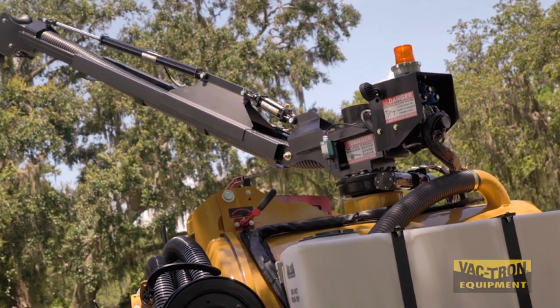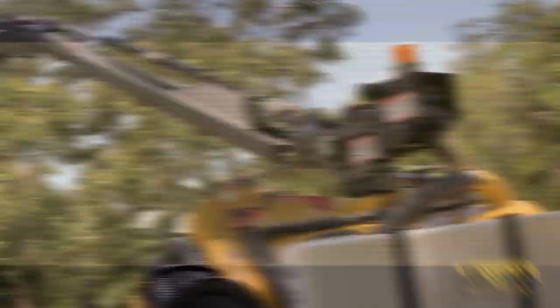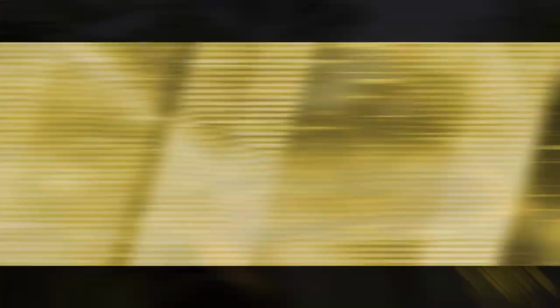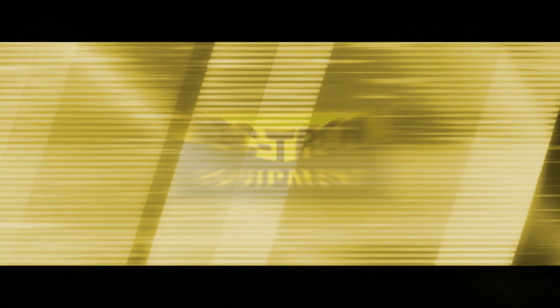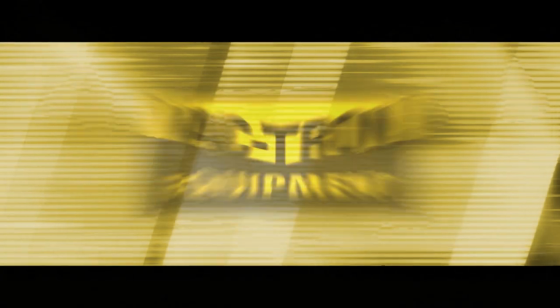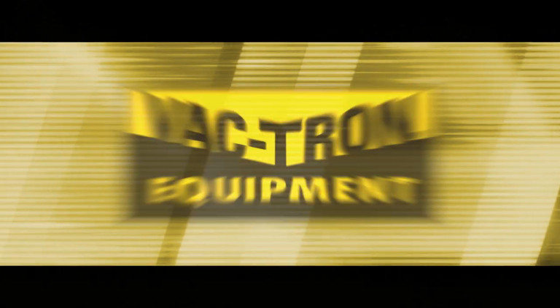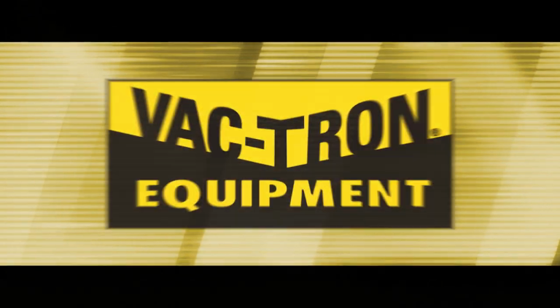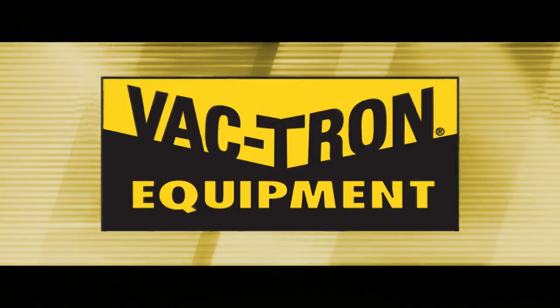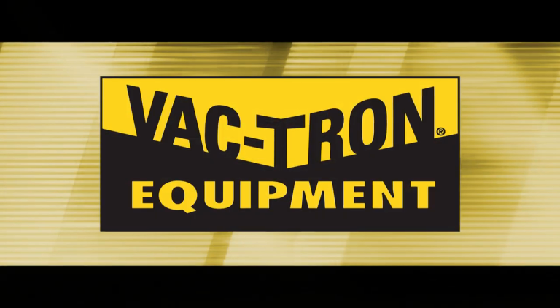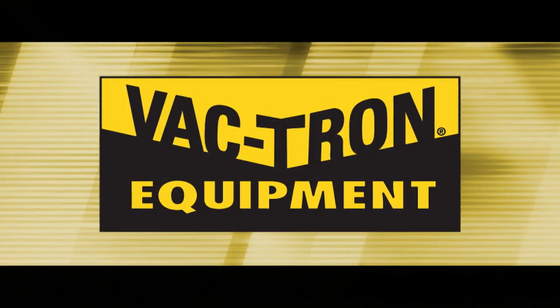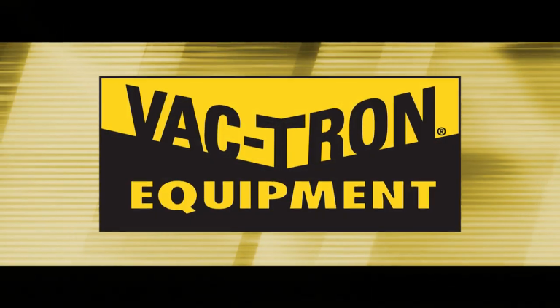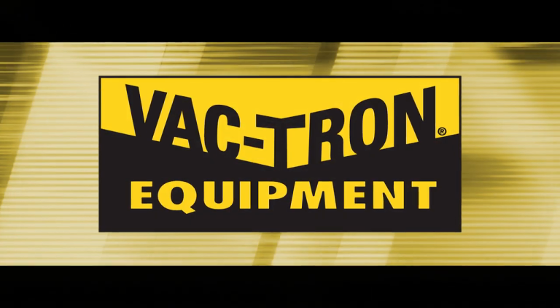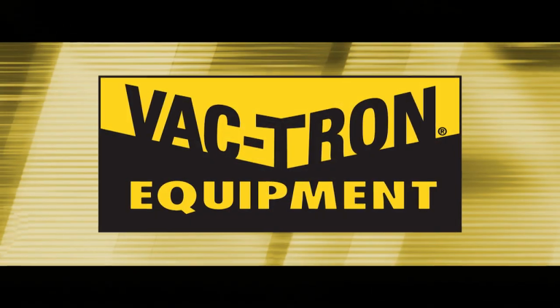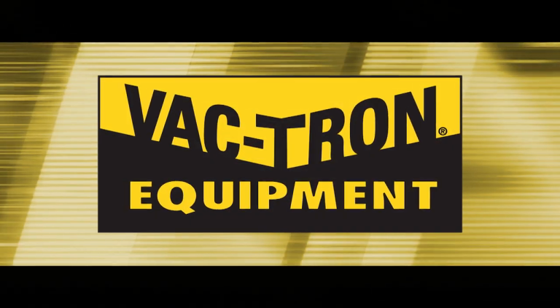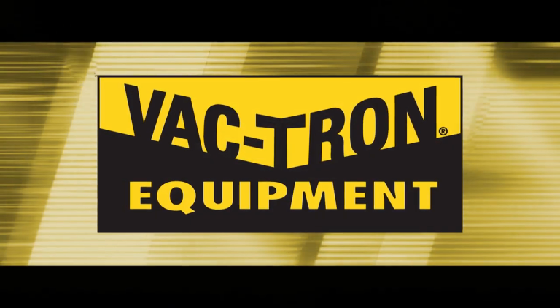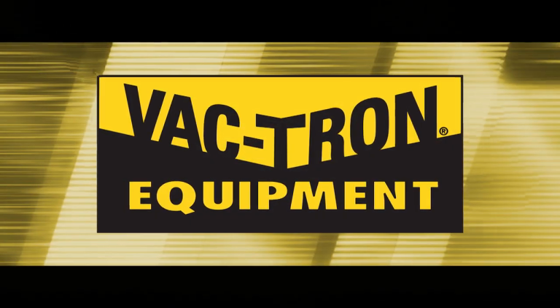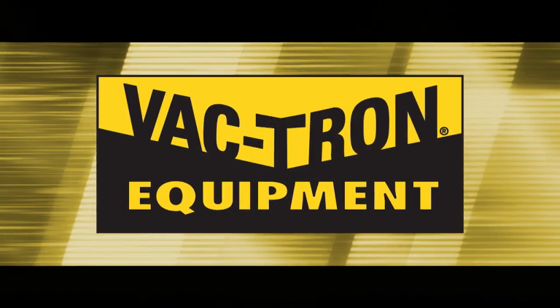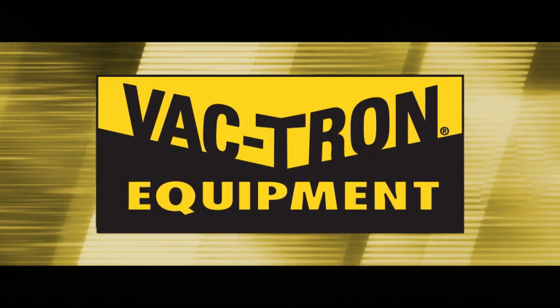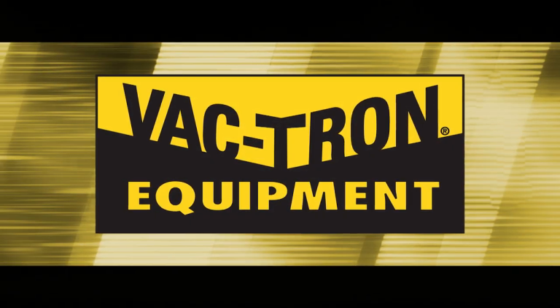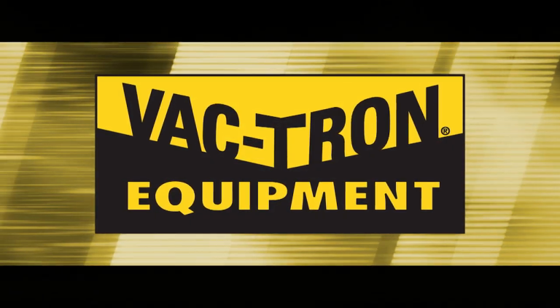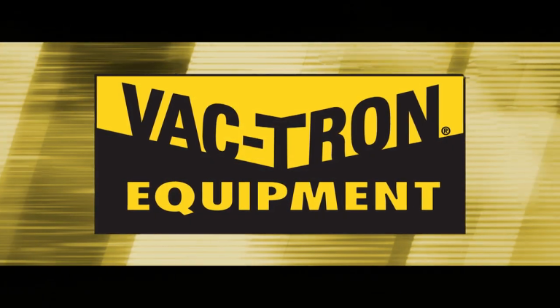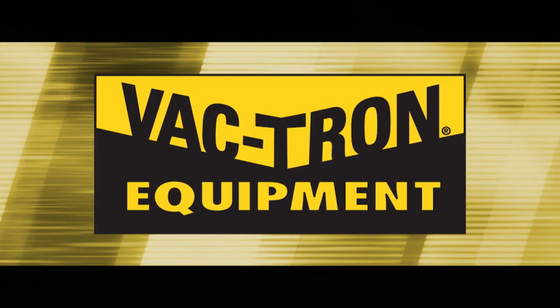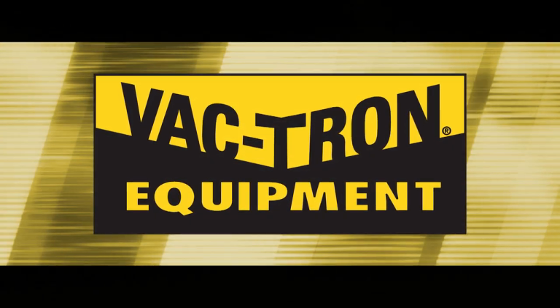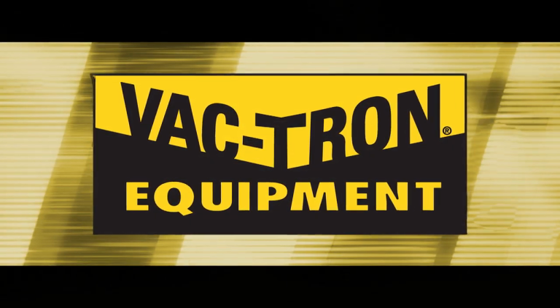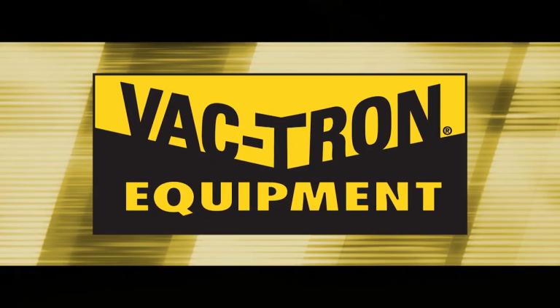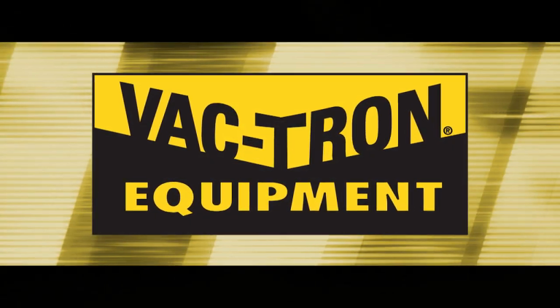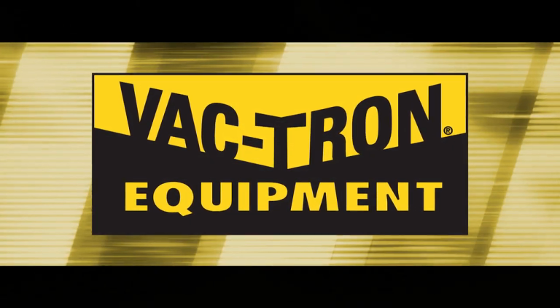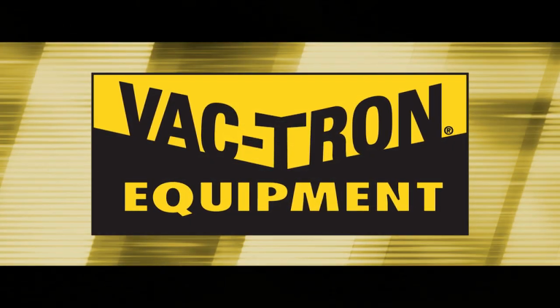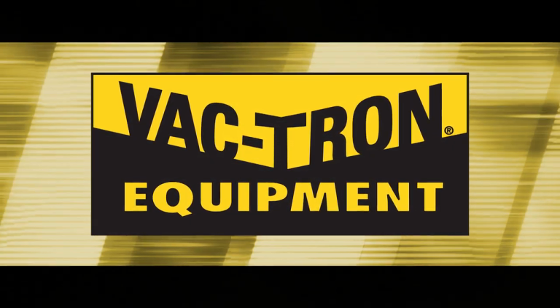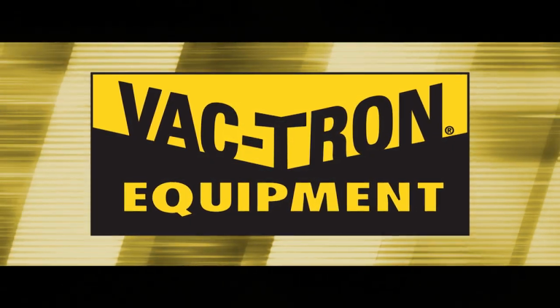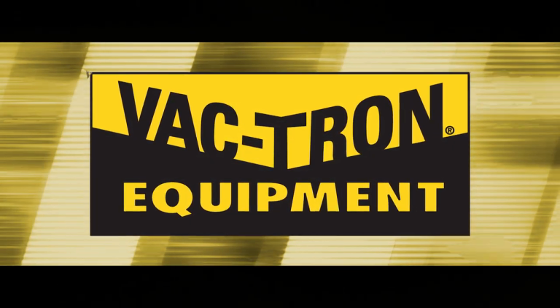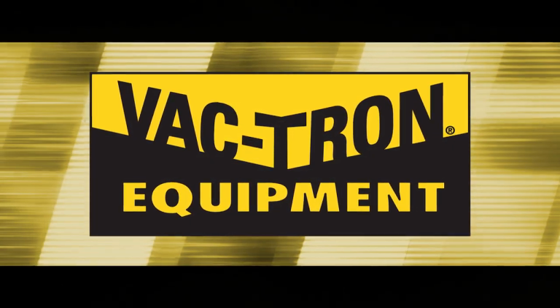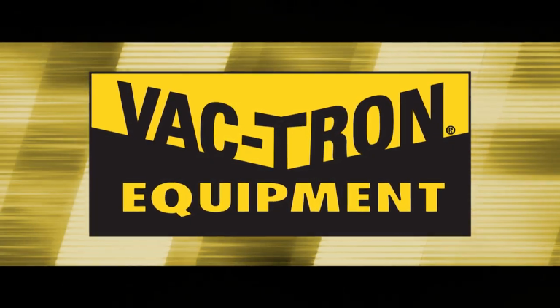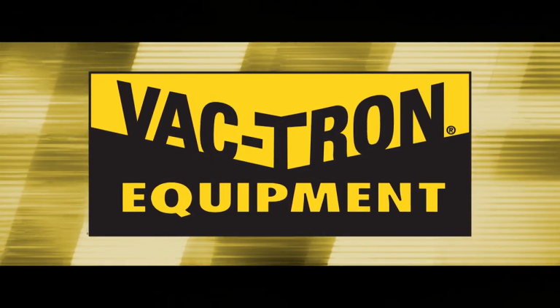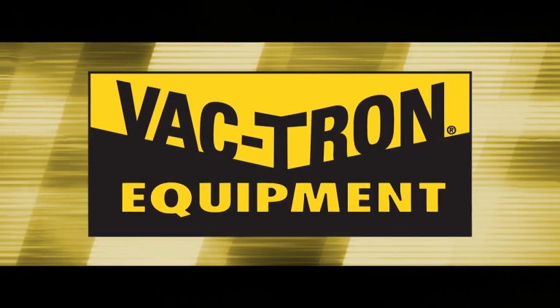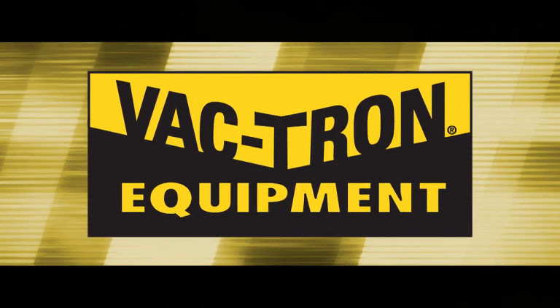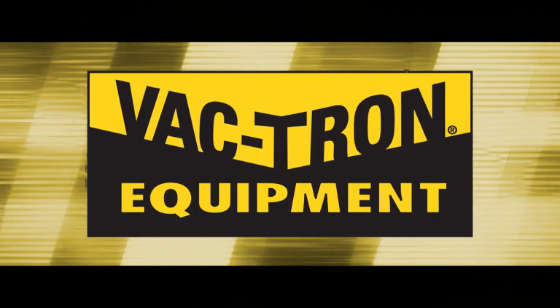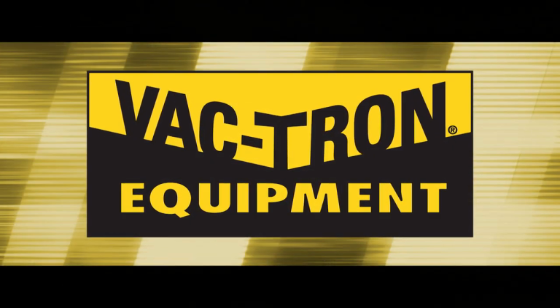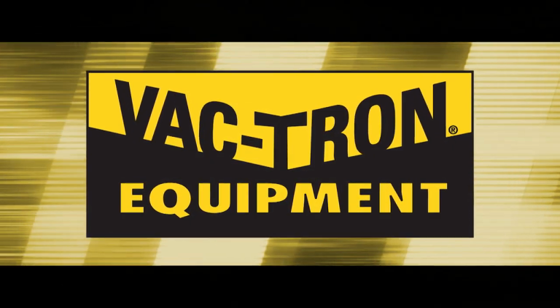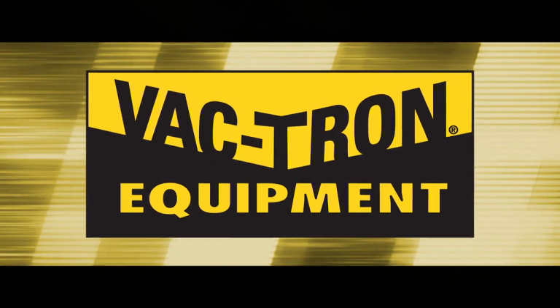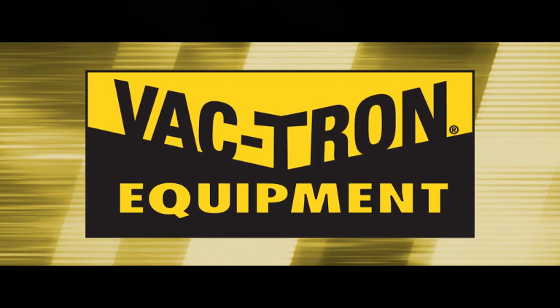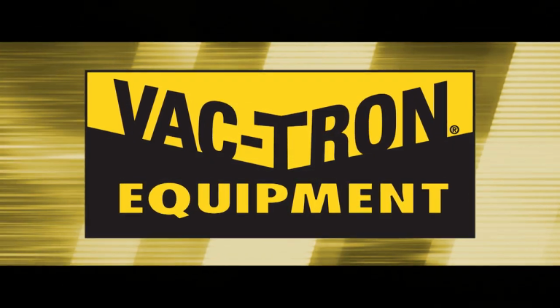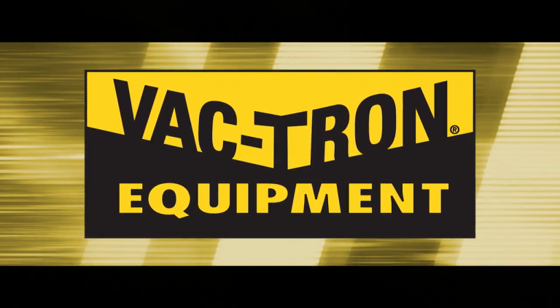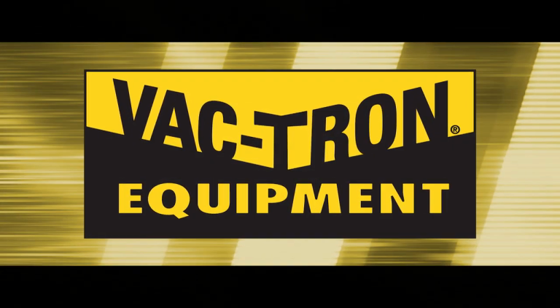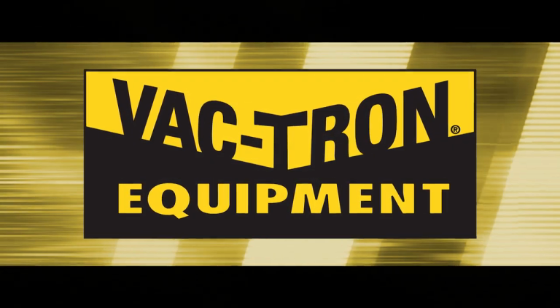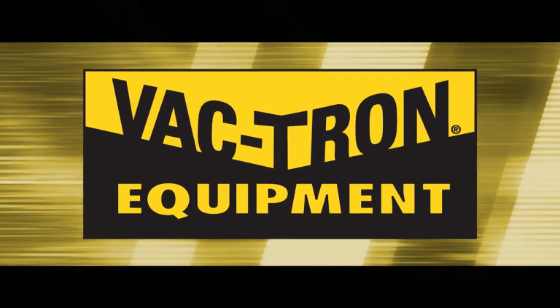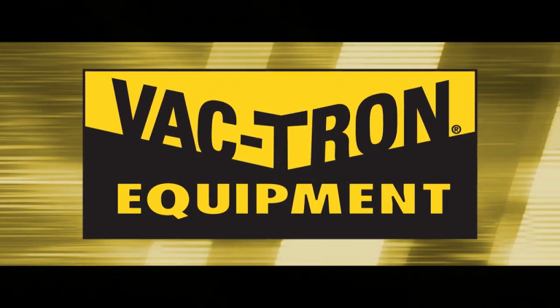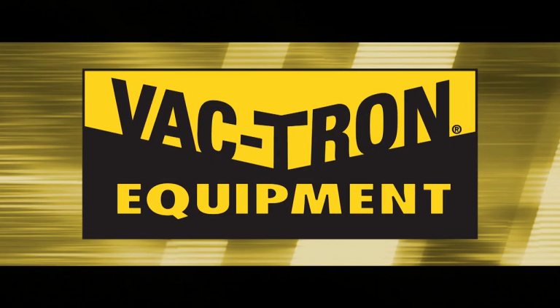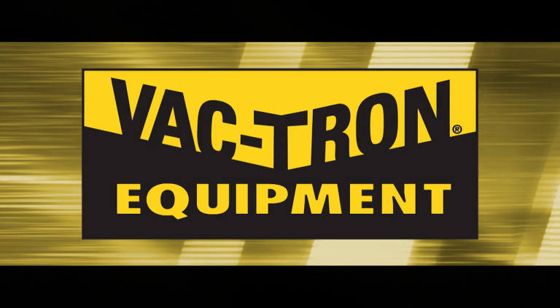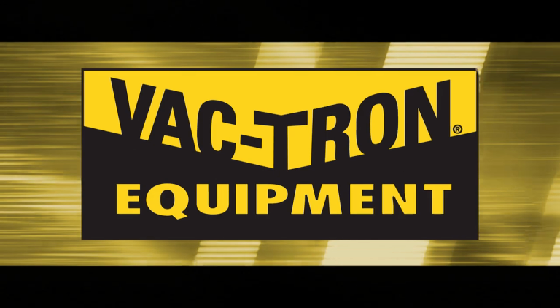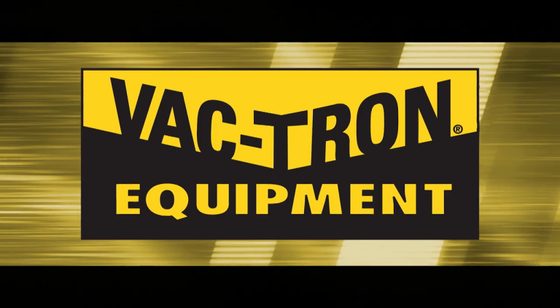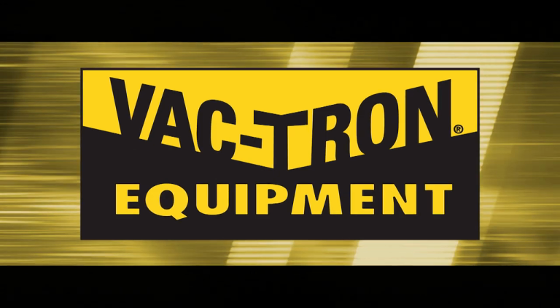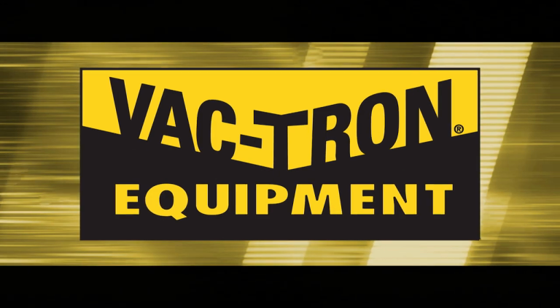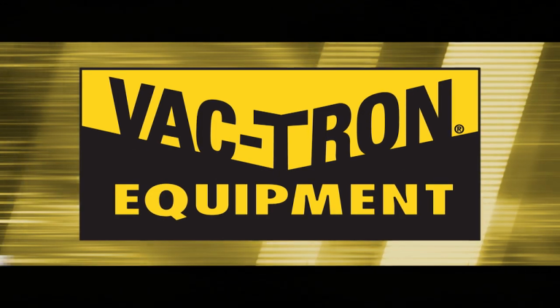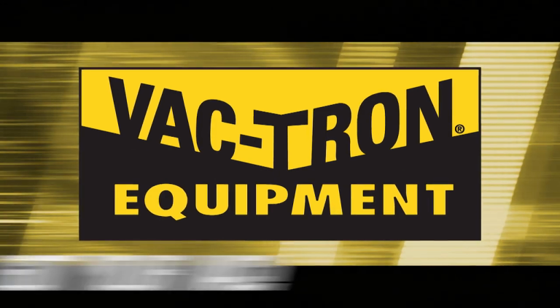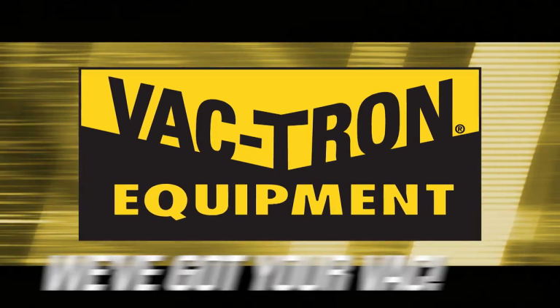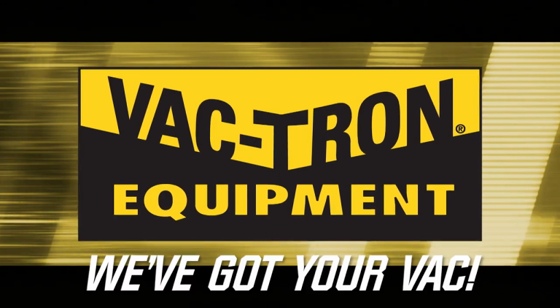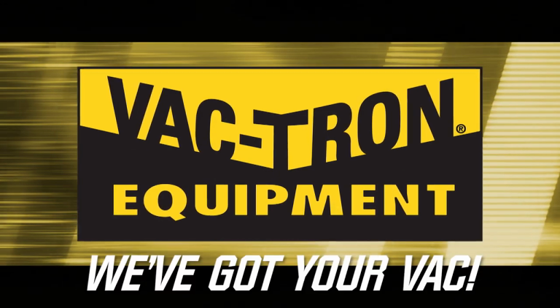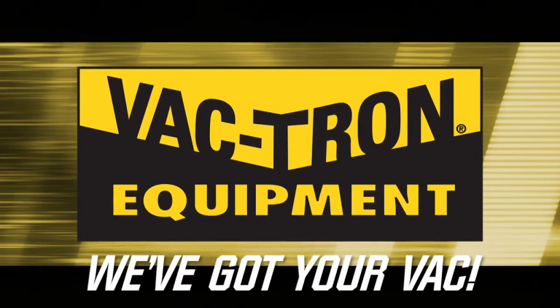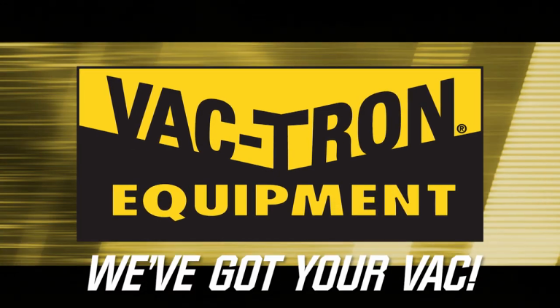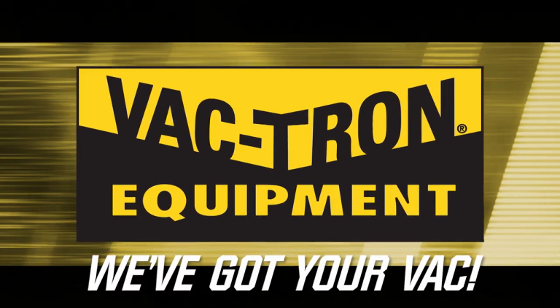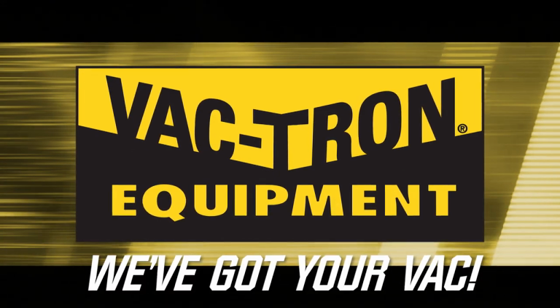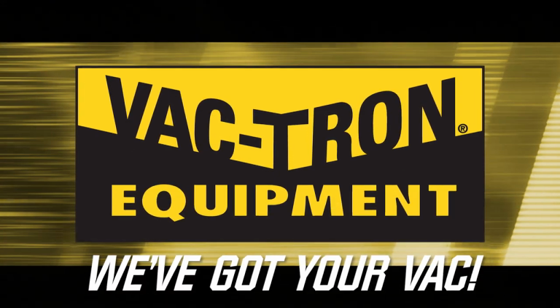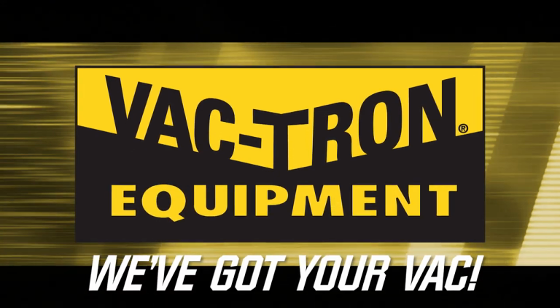Vactron — the industry leader in vacuum excavation equipment and industrial vacuum equipment. We've got your VAC.